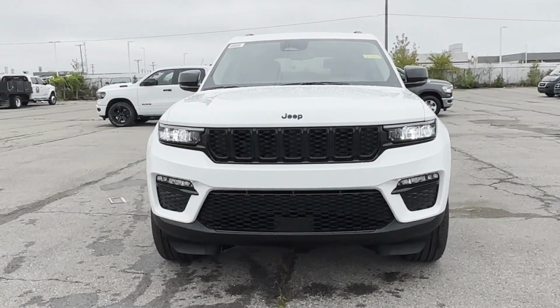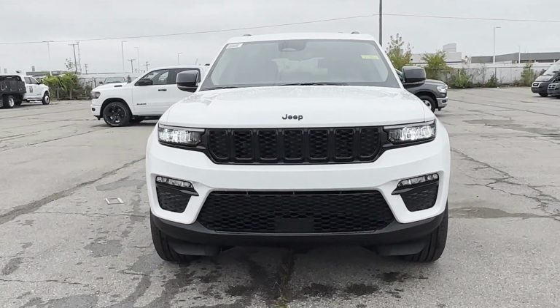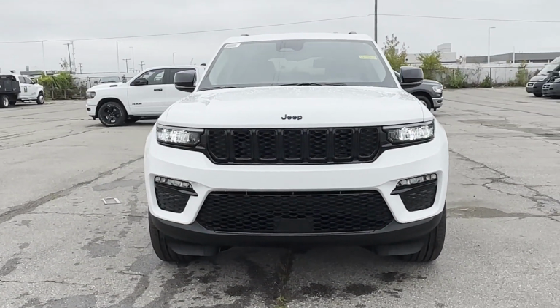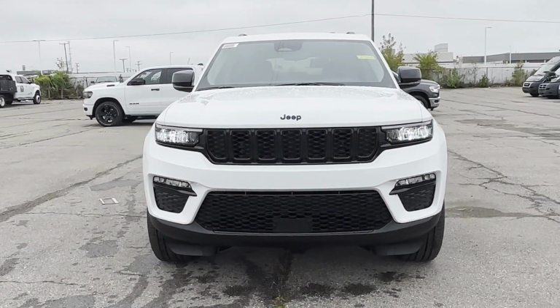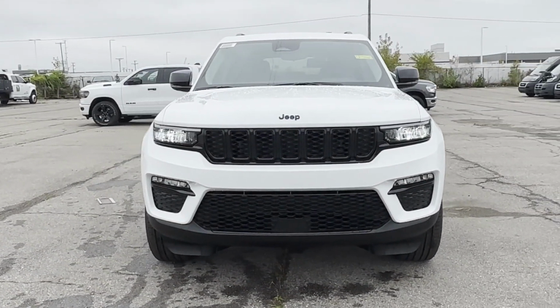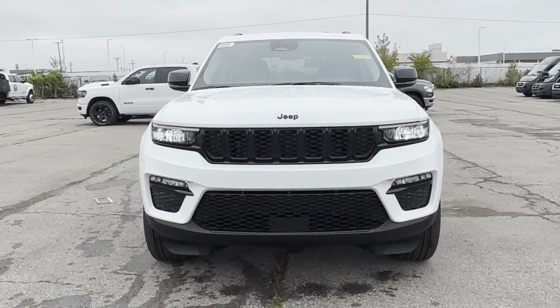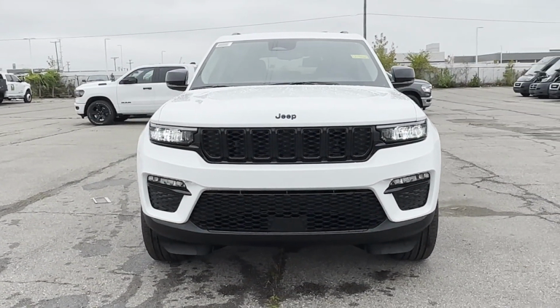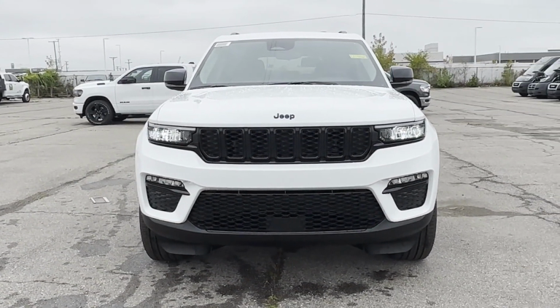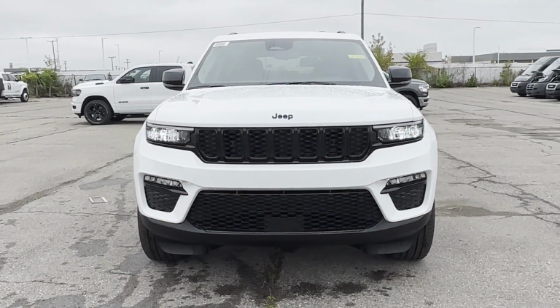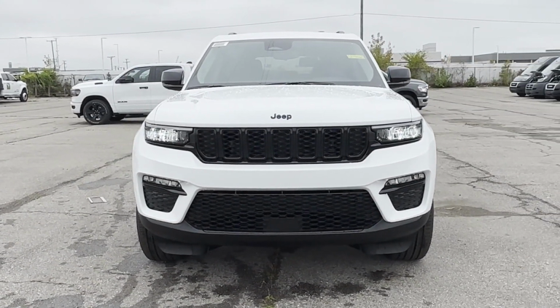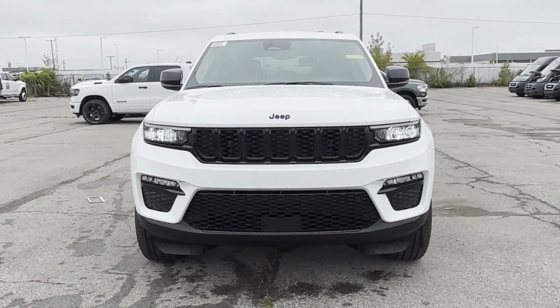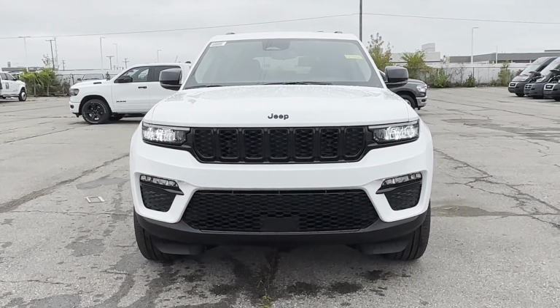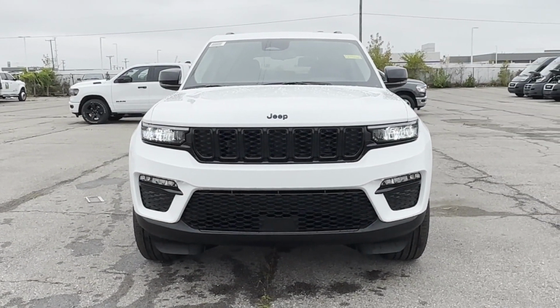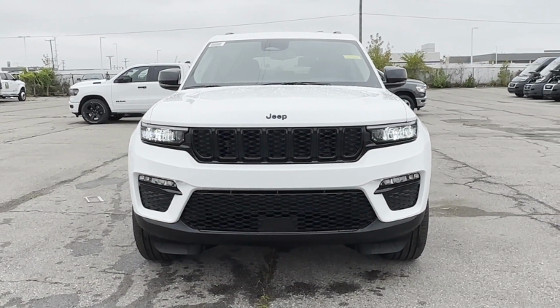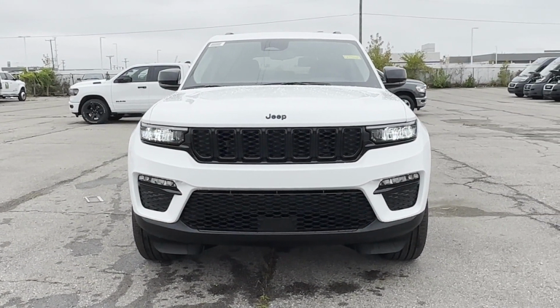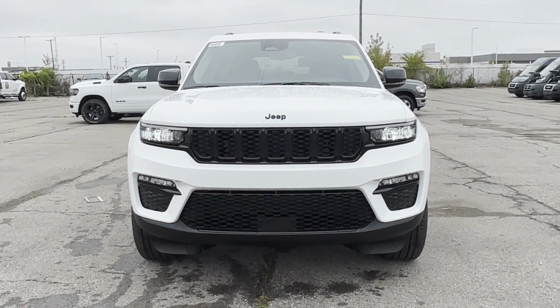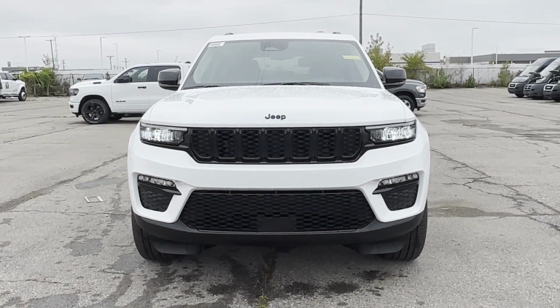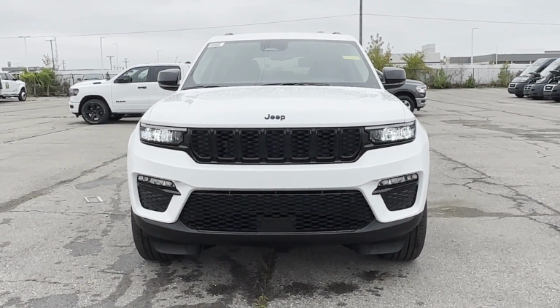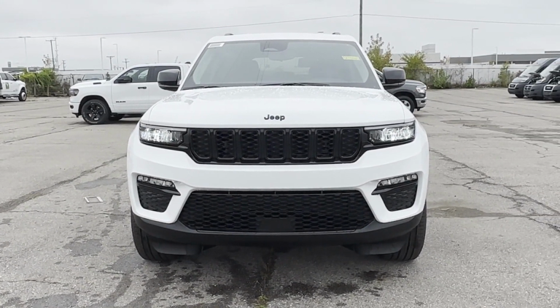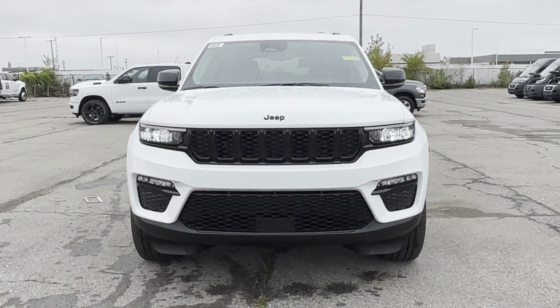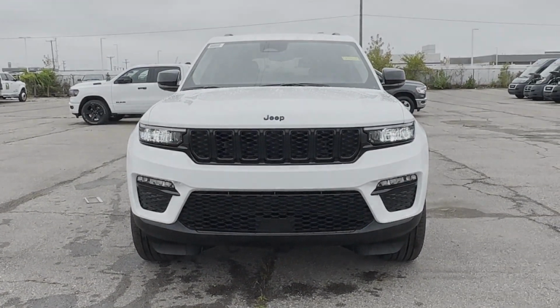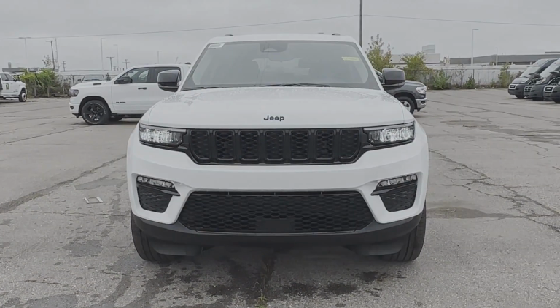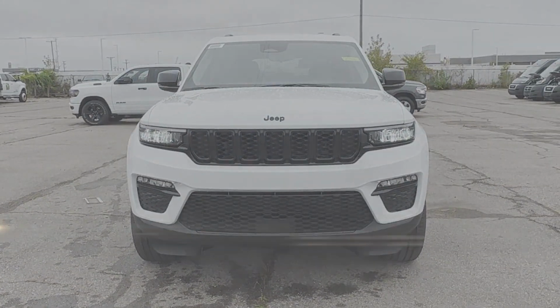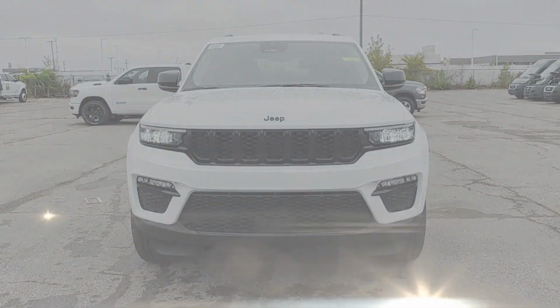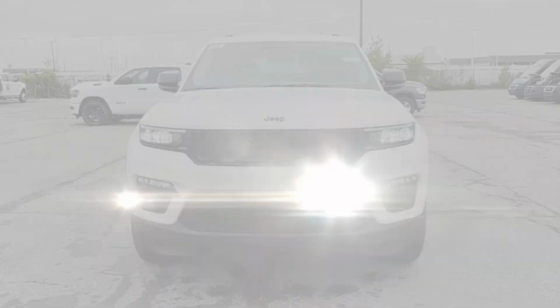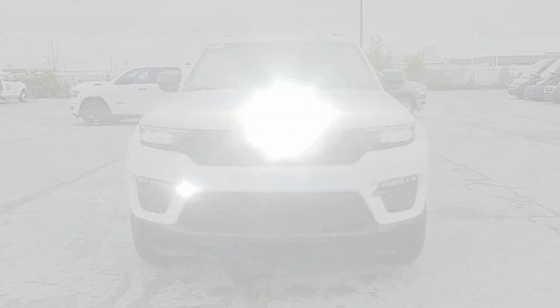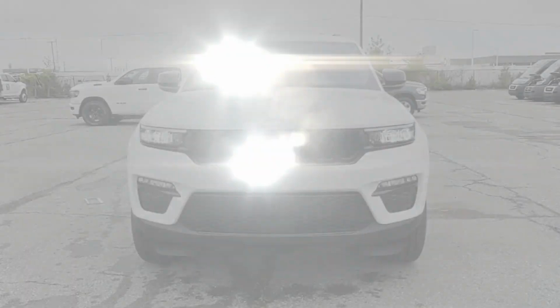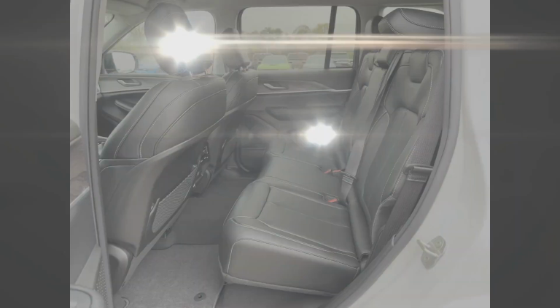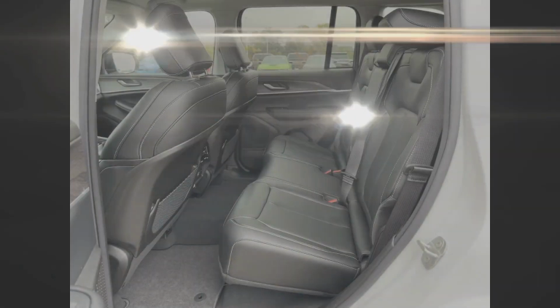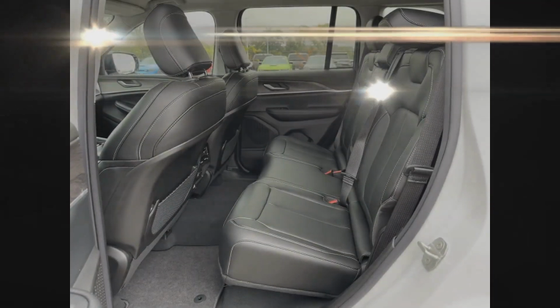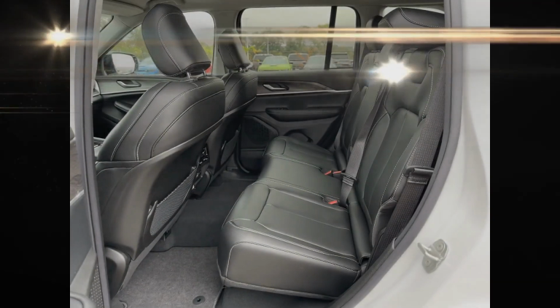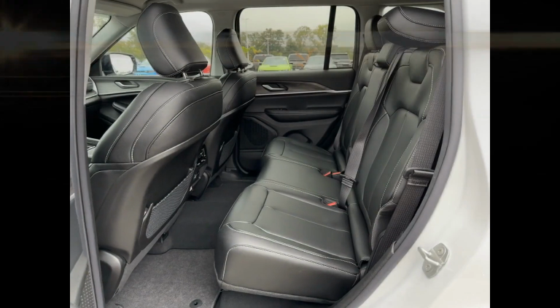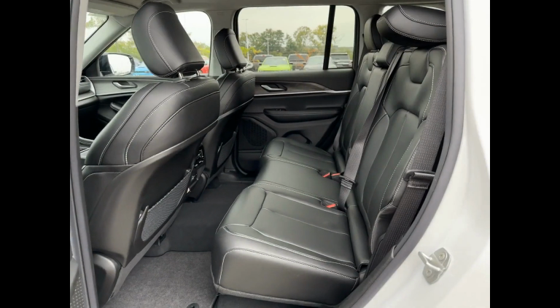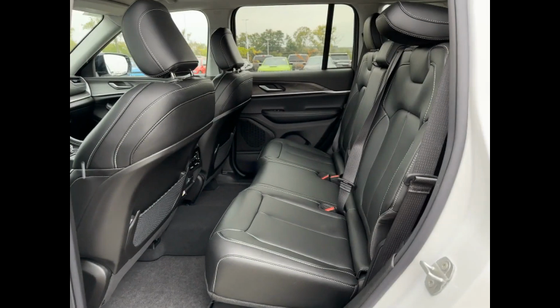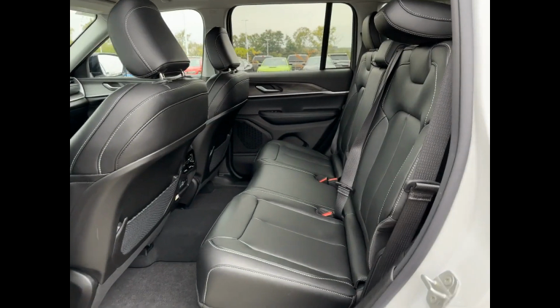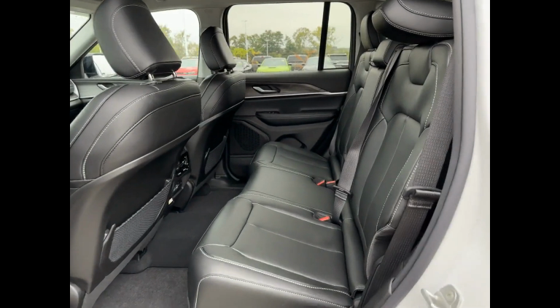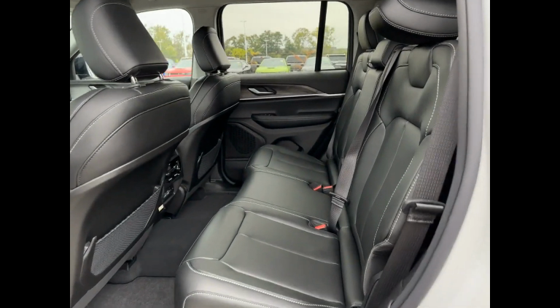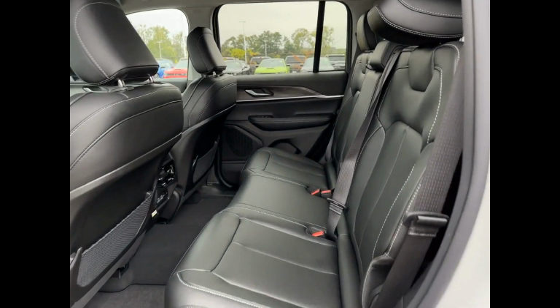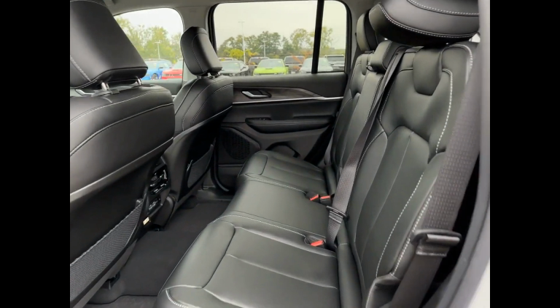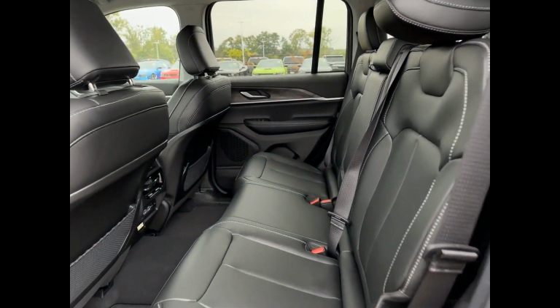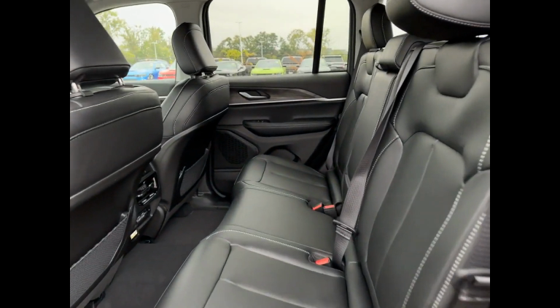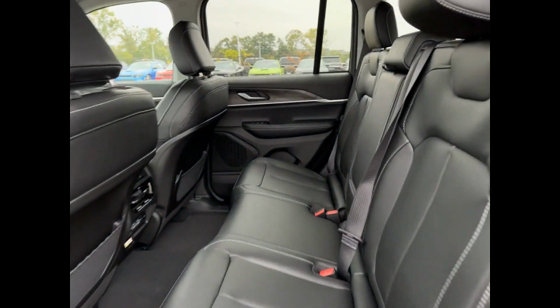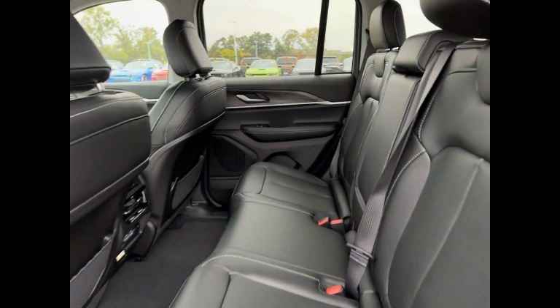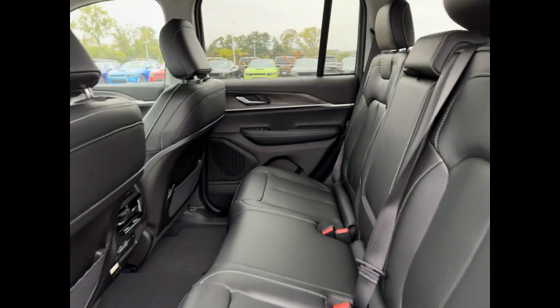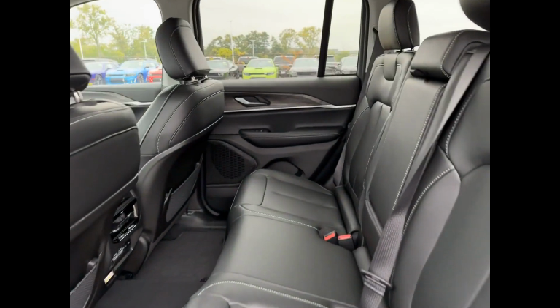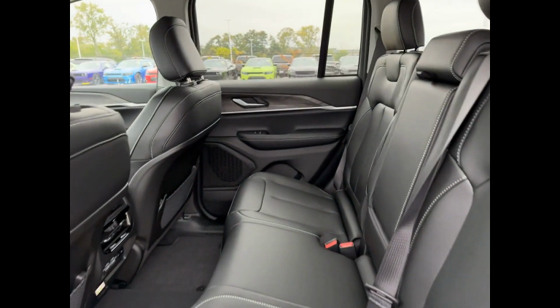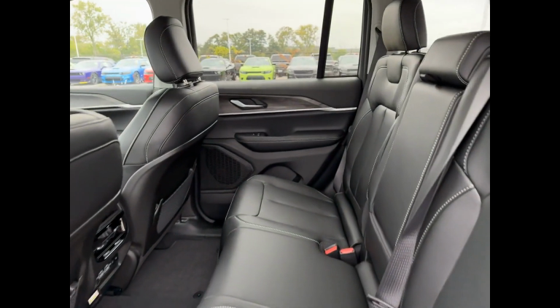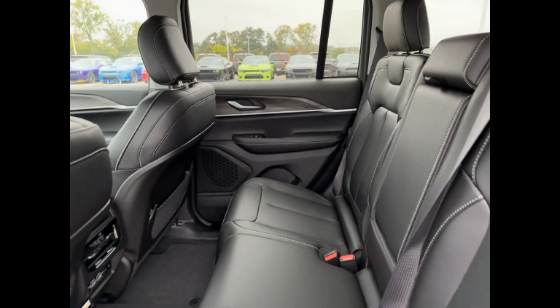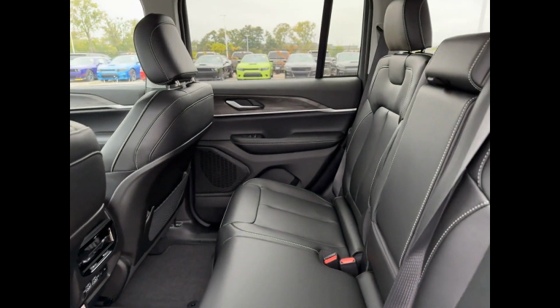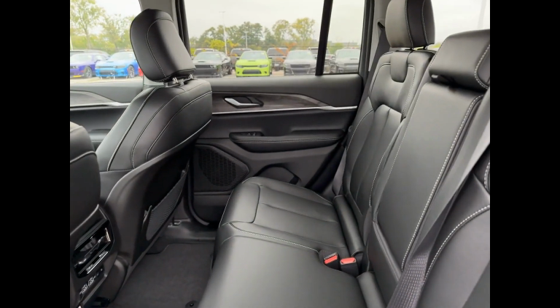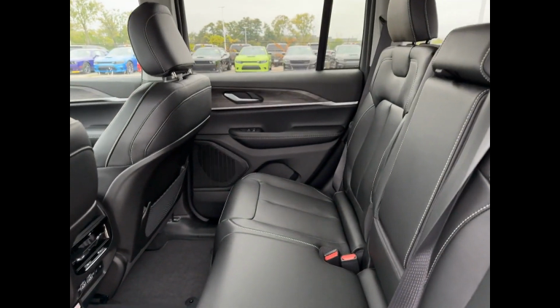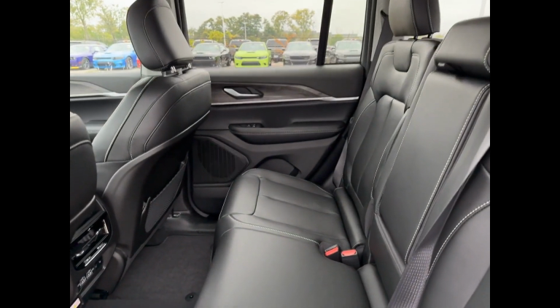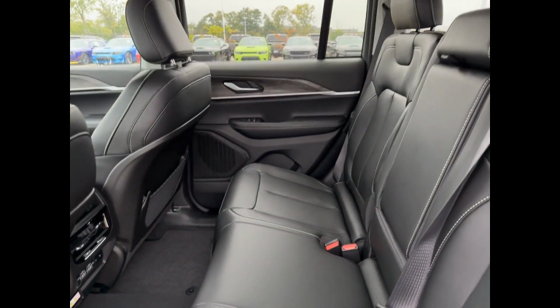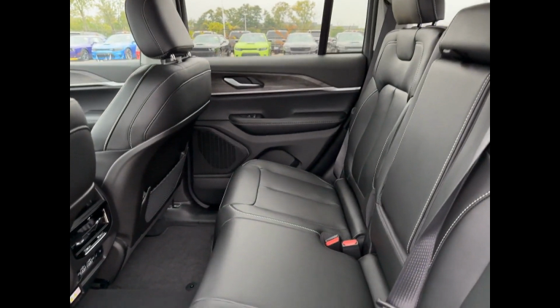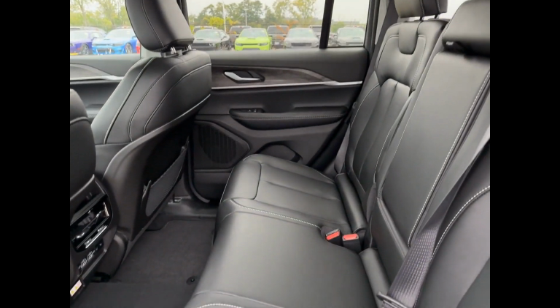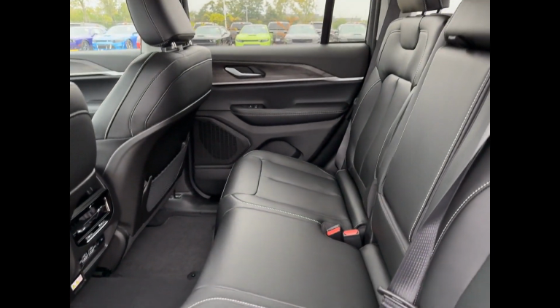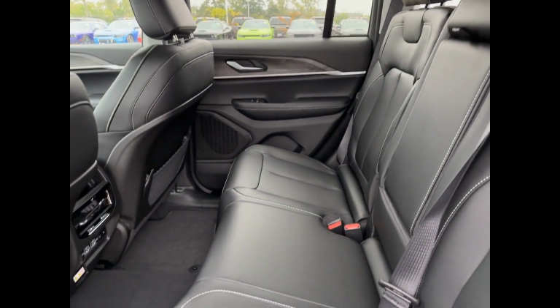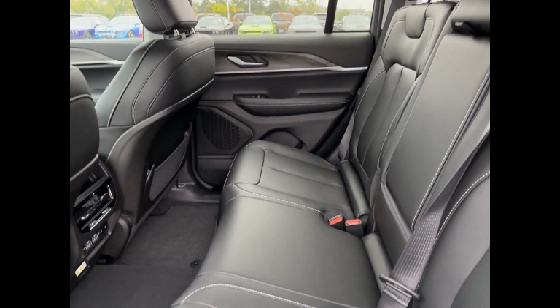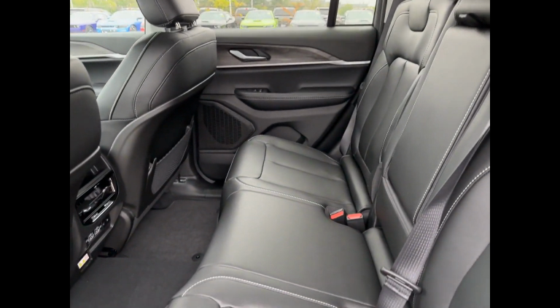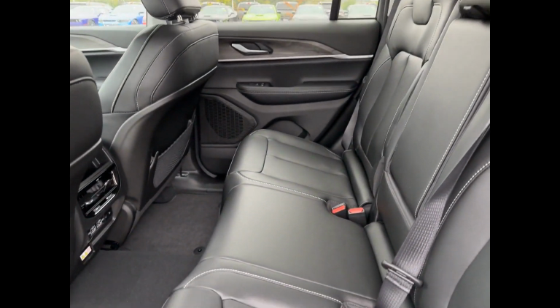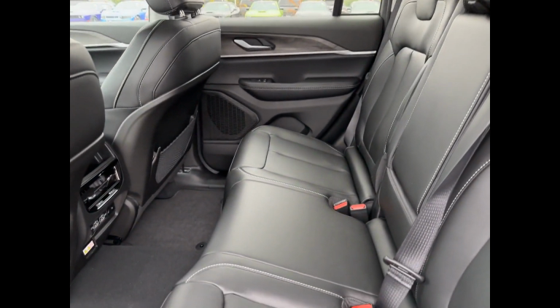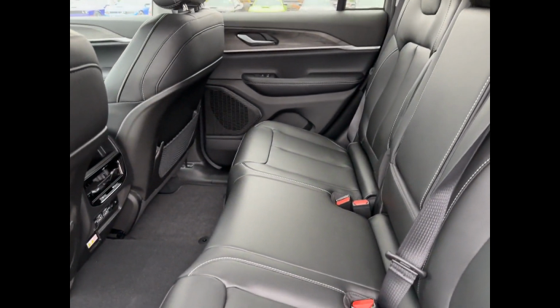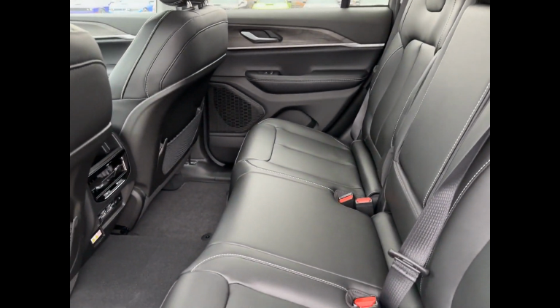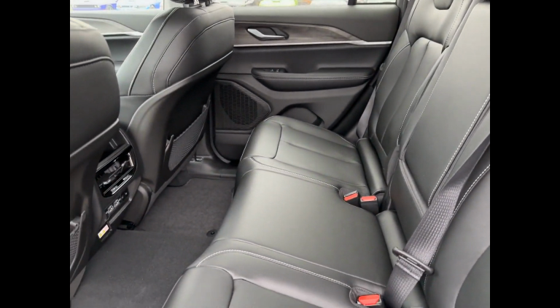Backup camera, passenger seat adjustable lumbar support. We'll help you find exactly what you're looking for.